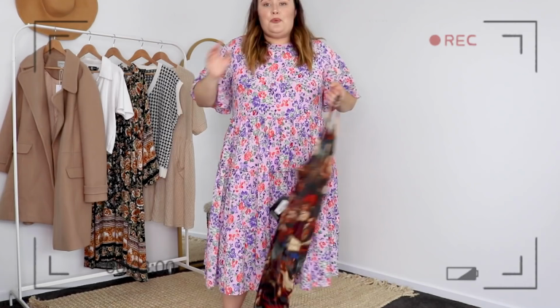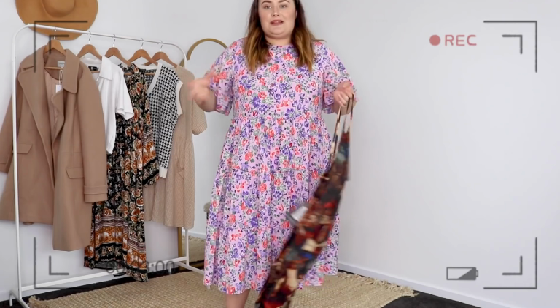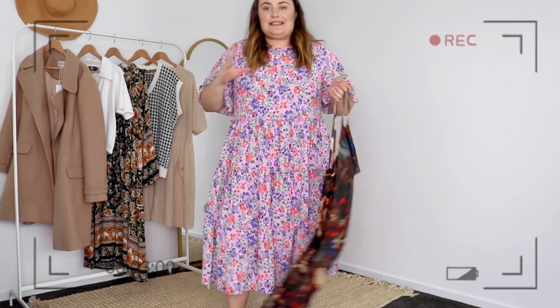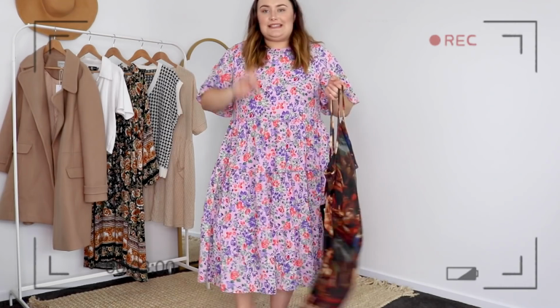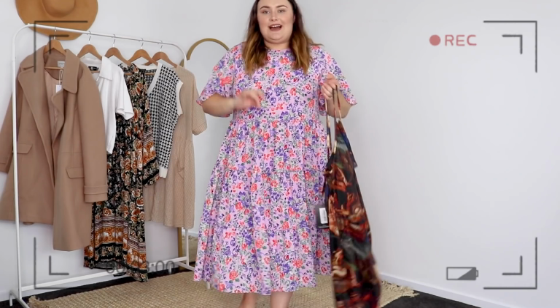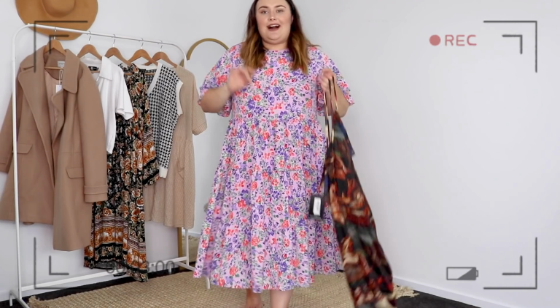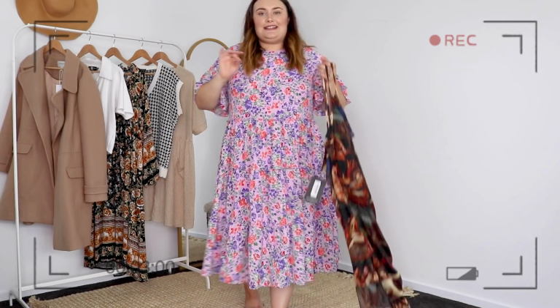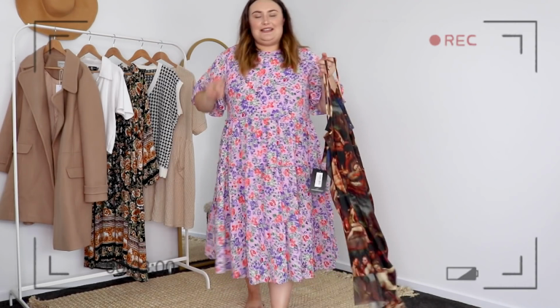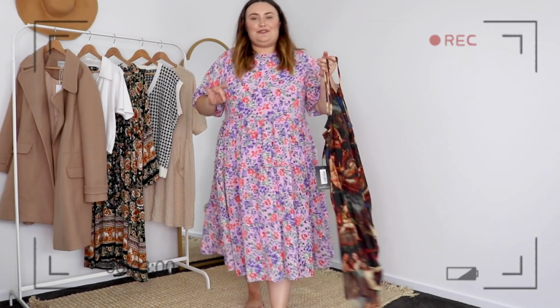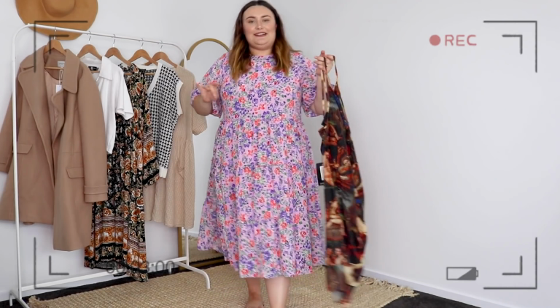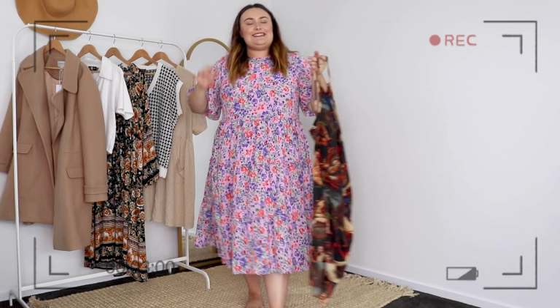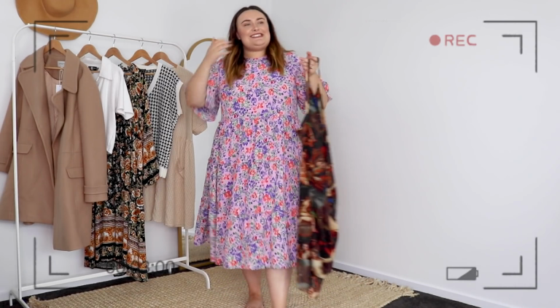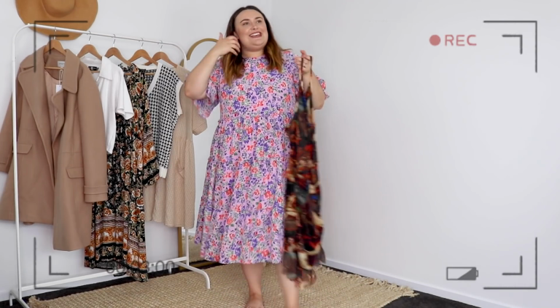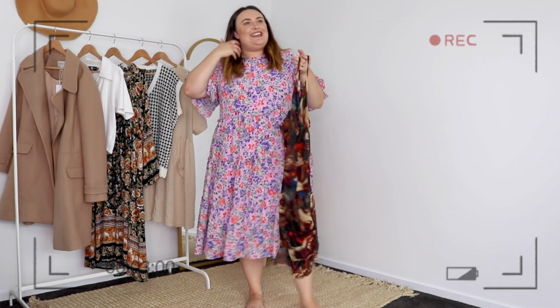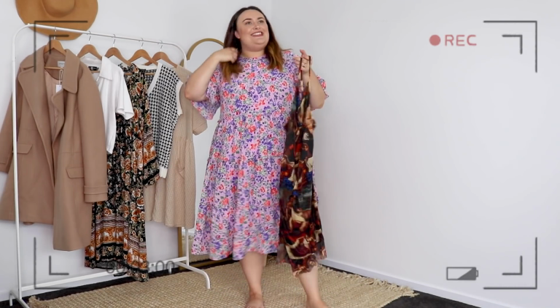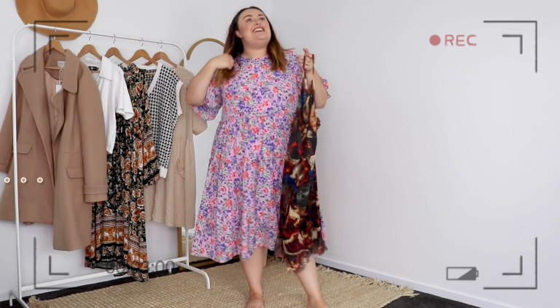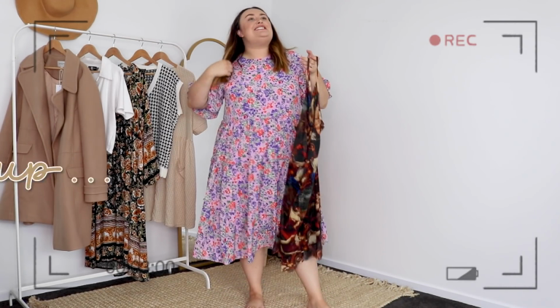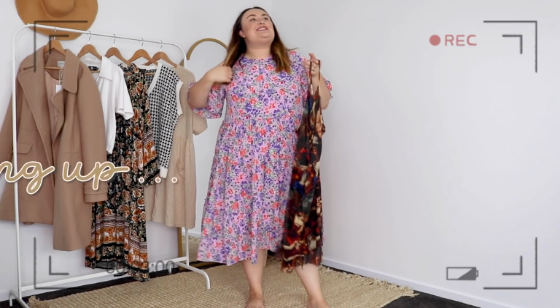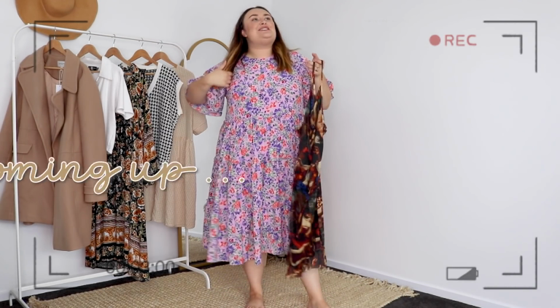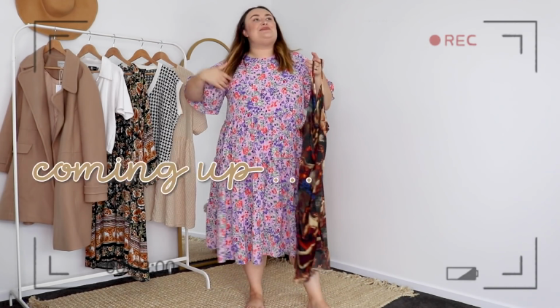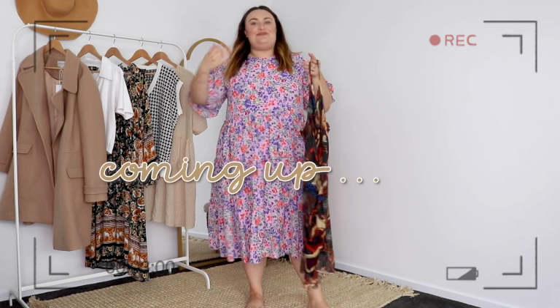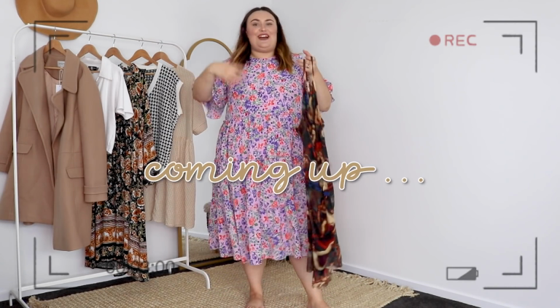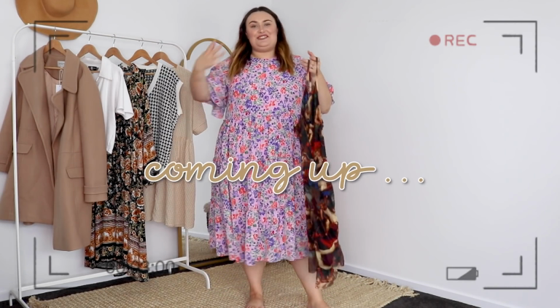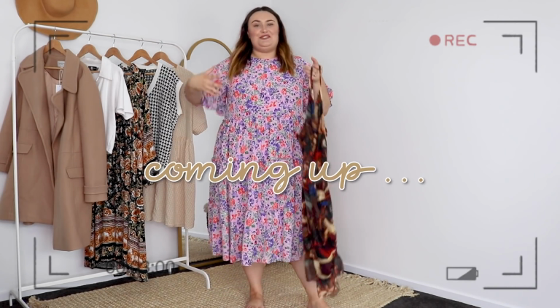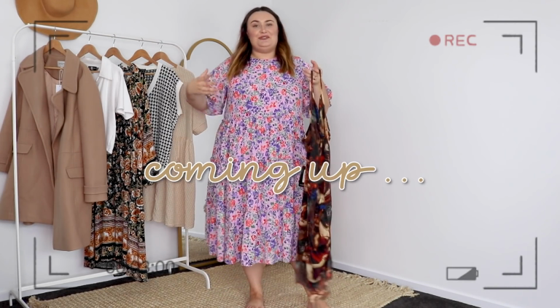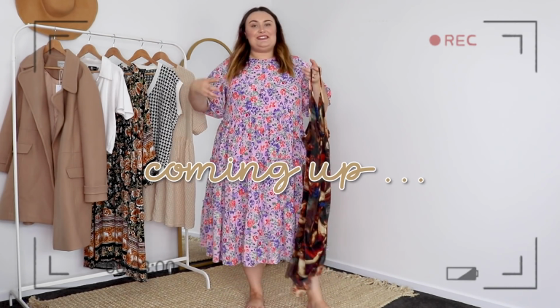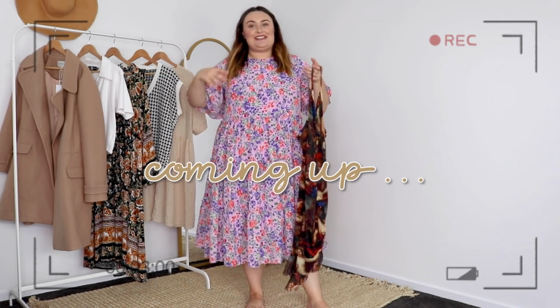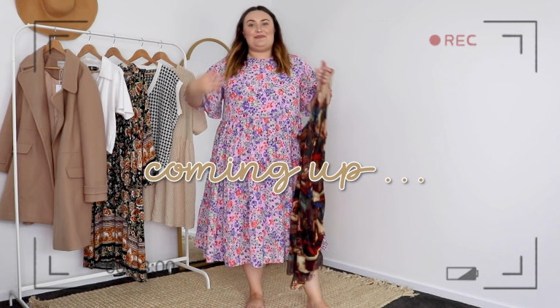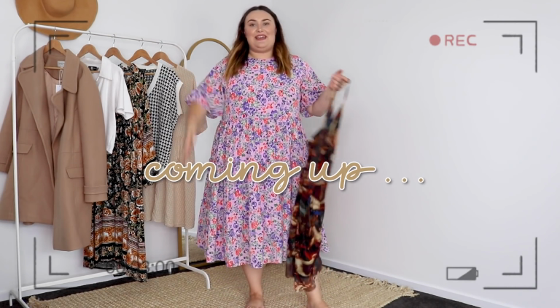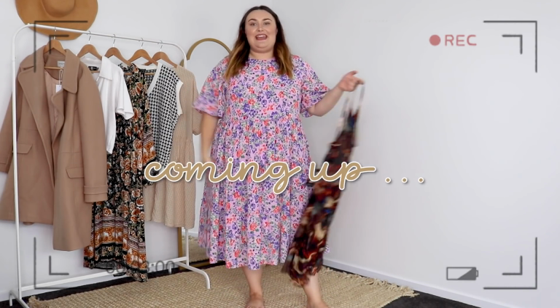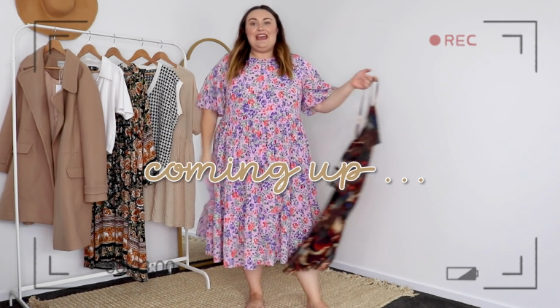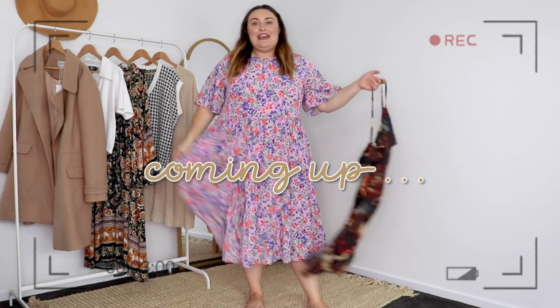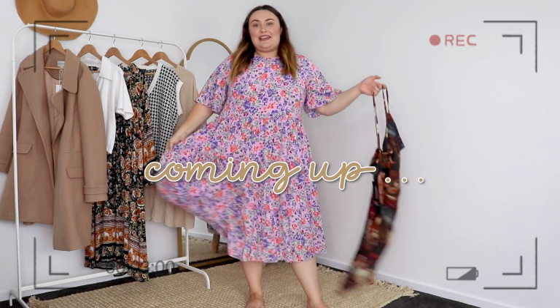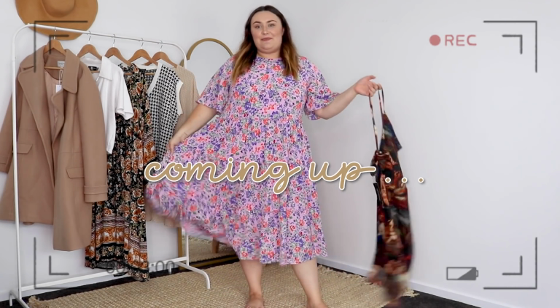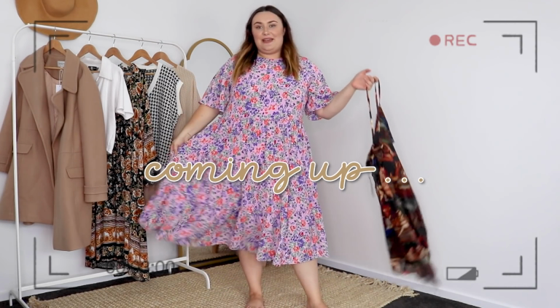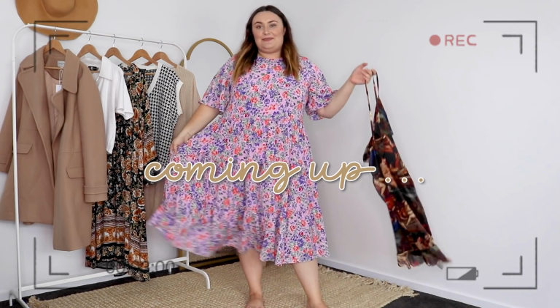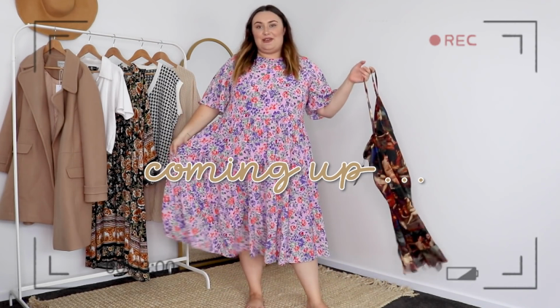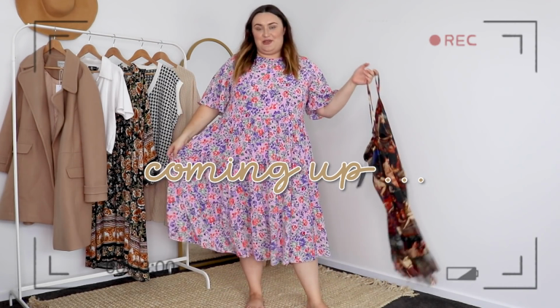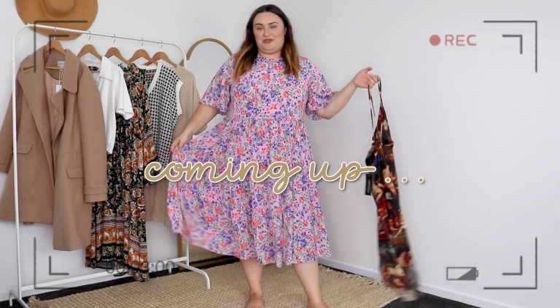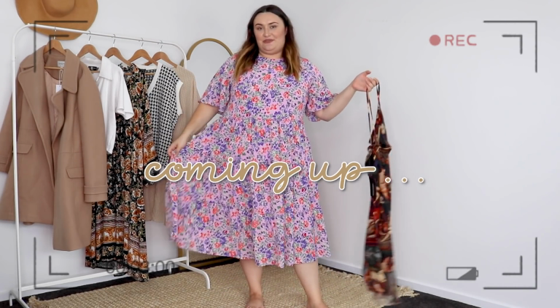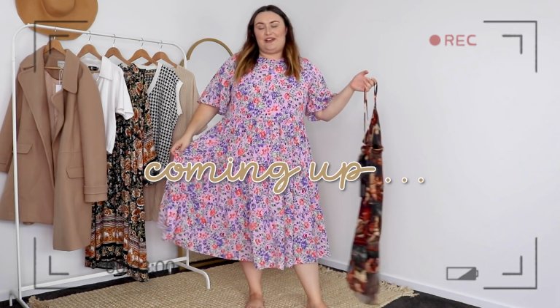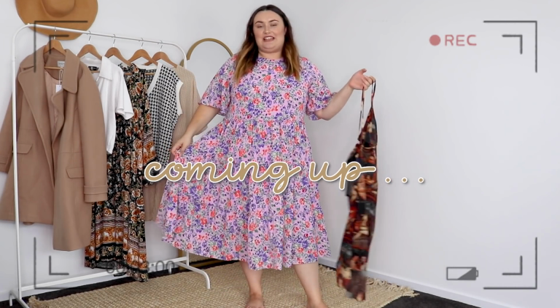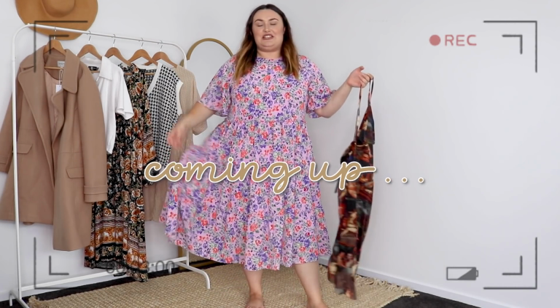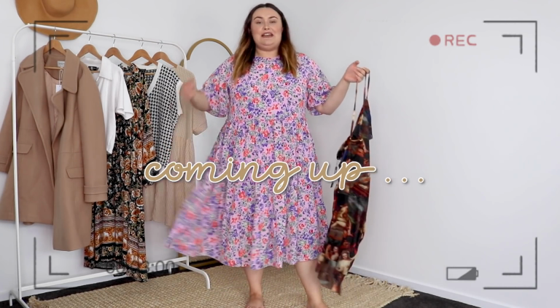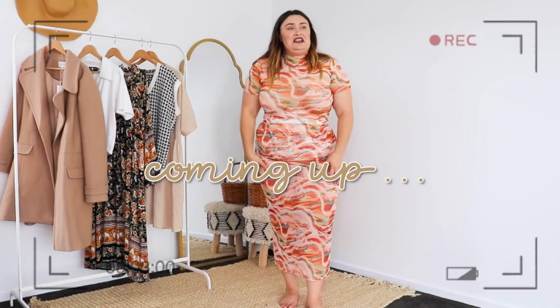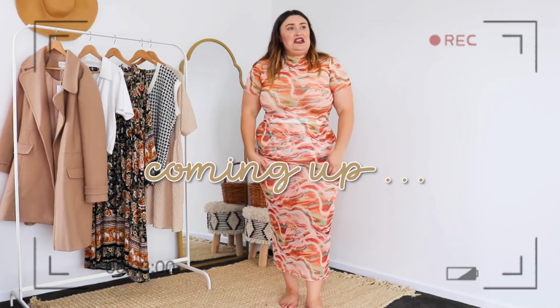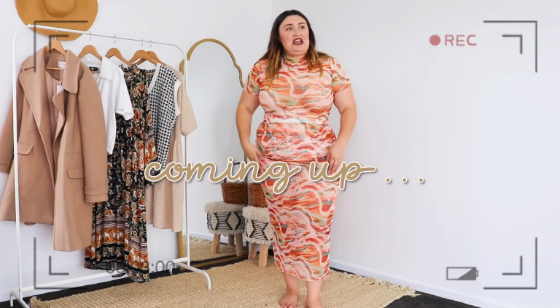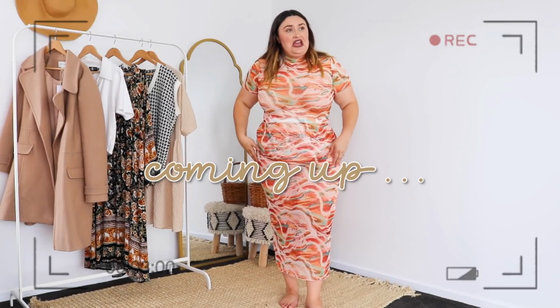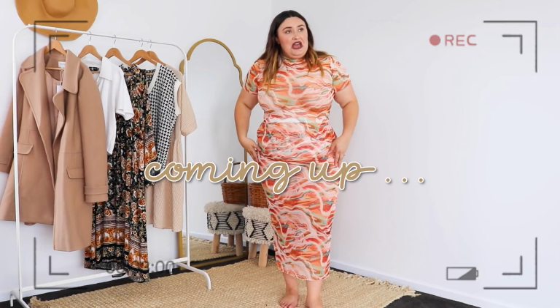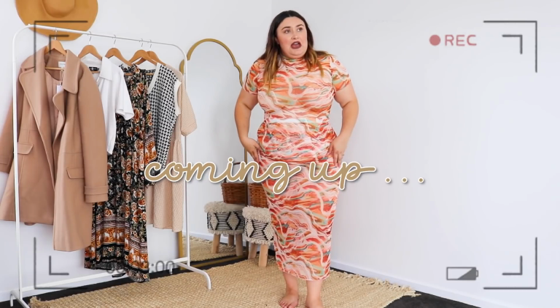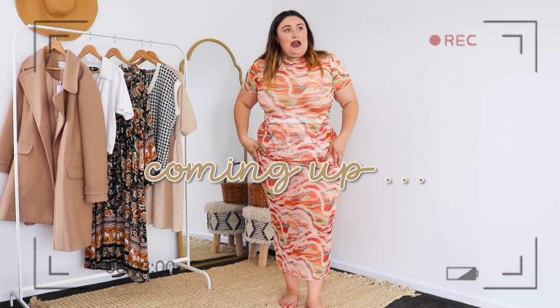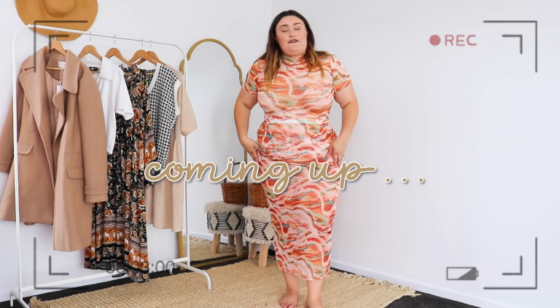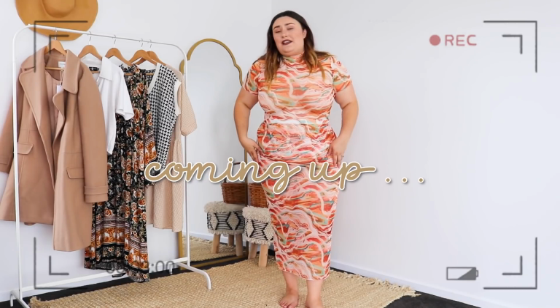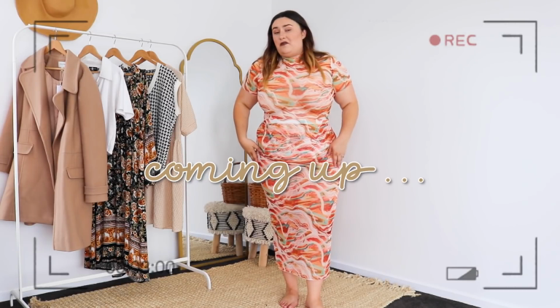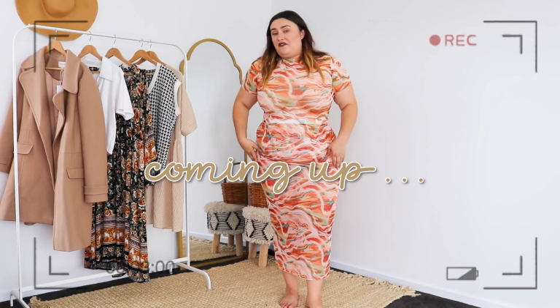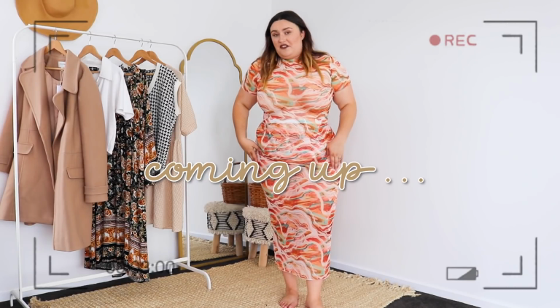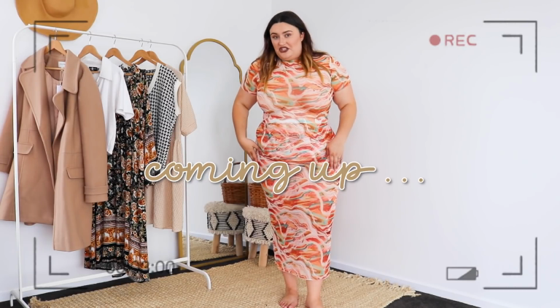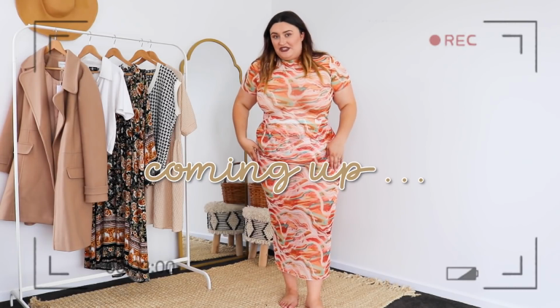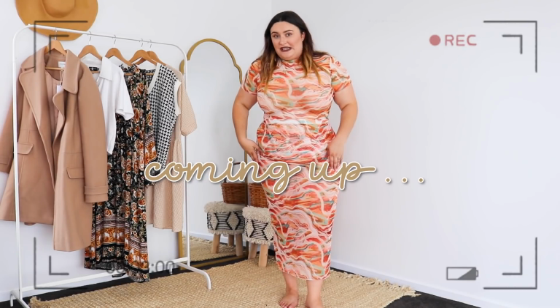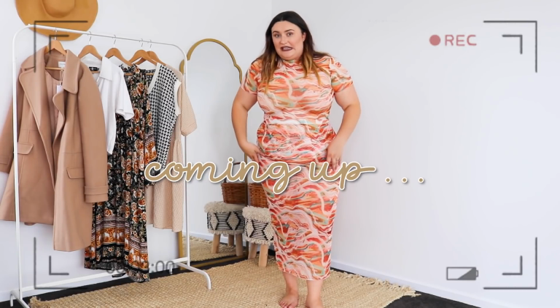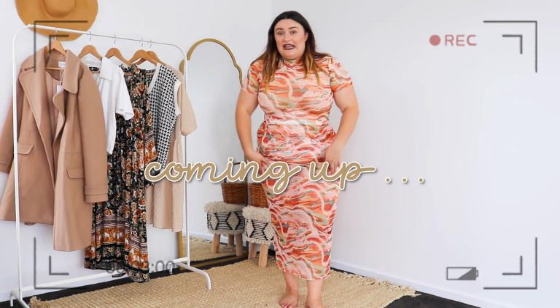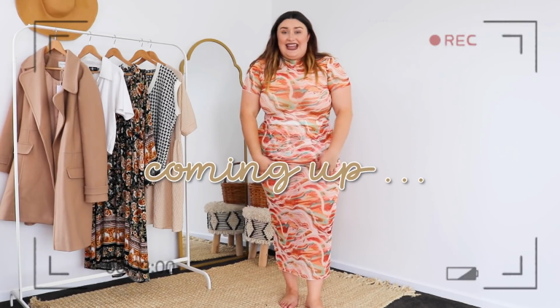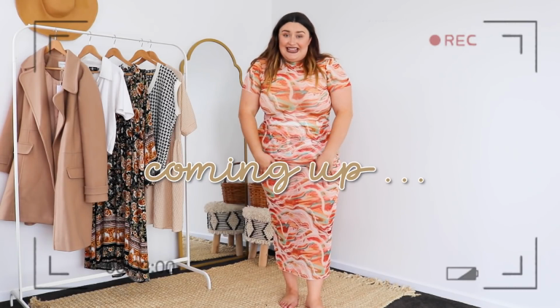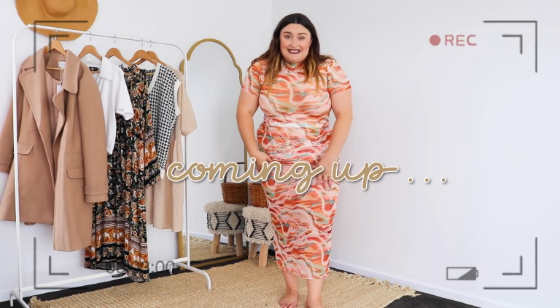What a stark difference this fashion haul is going to be compared to my usual fashion. I feel like I'm a fish stuck in a net.